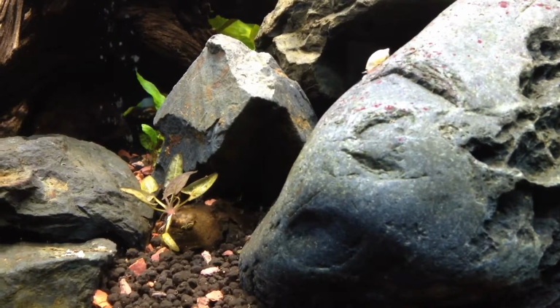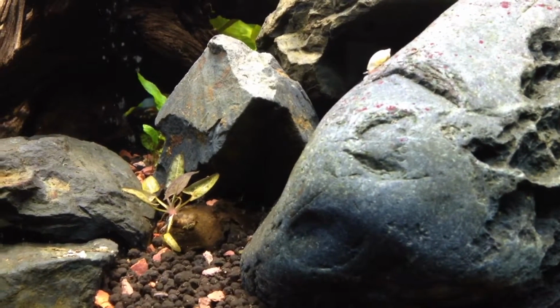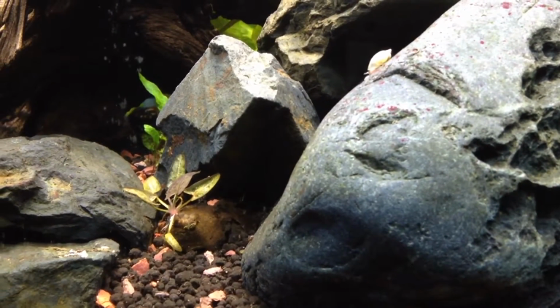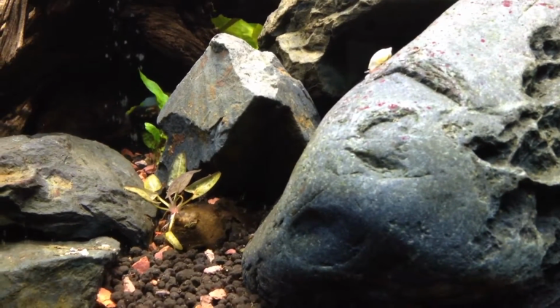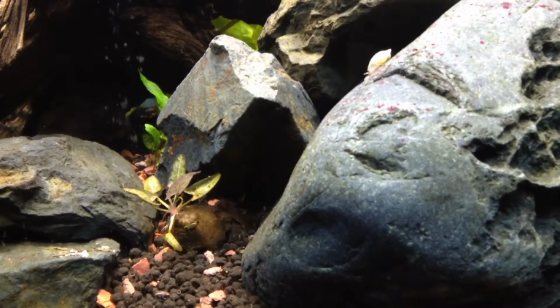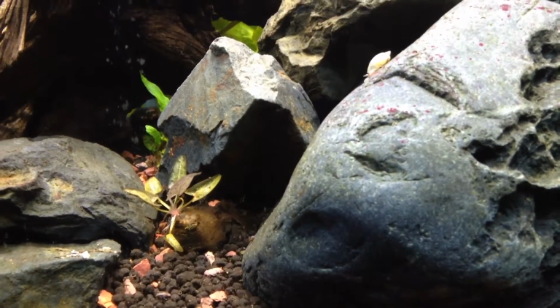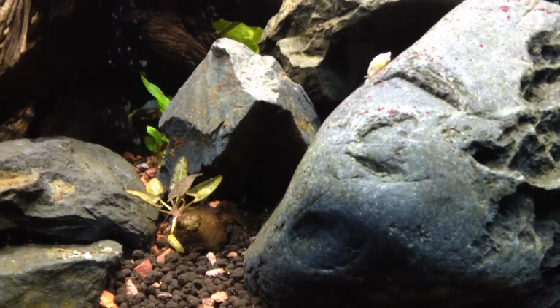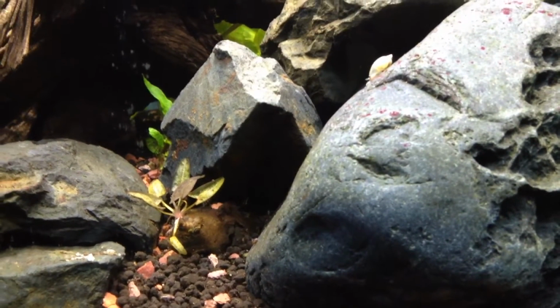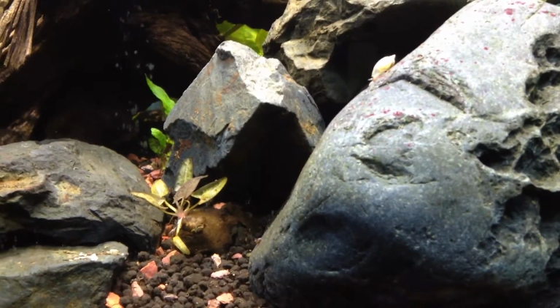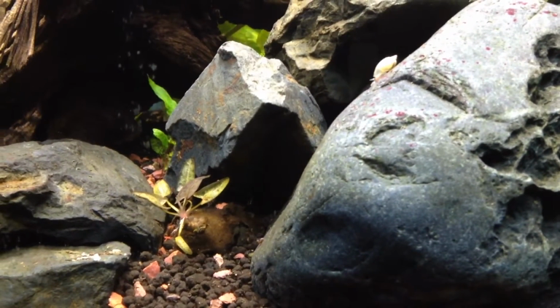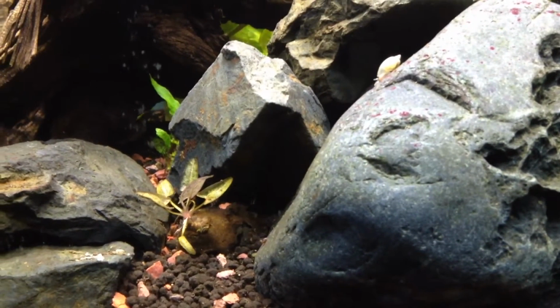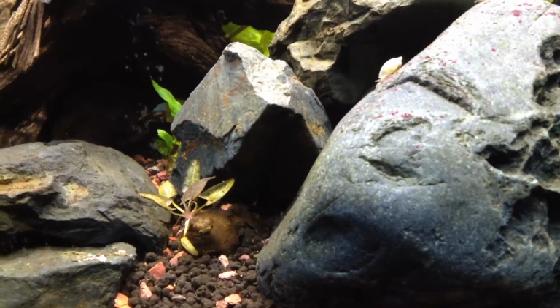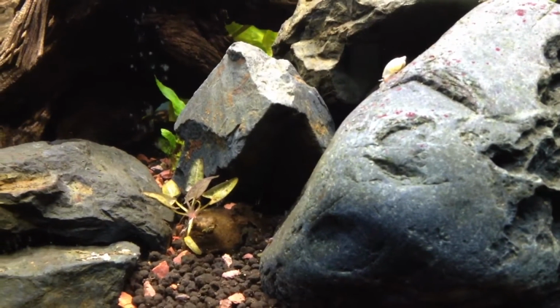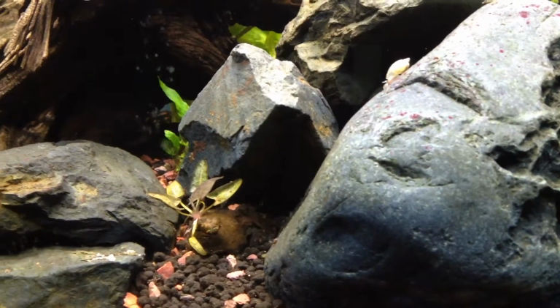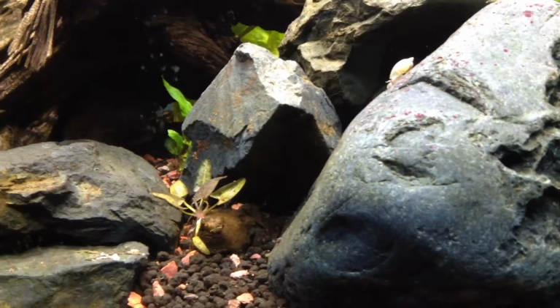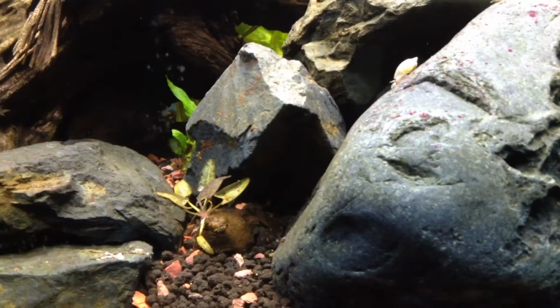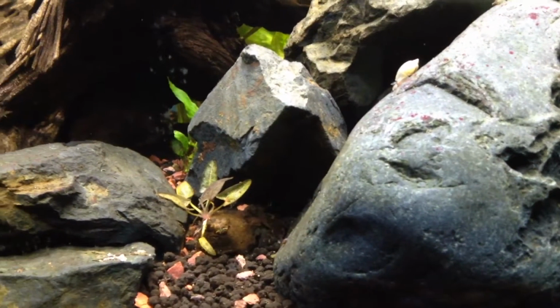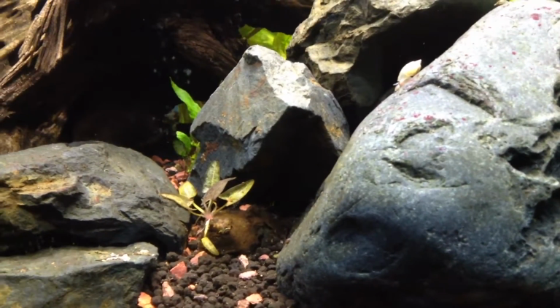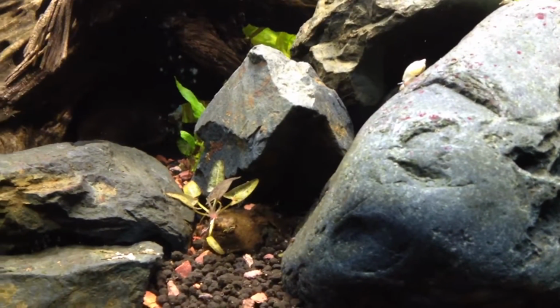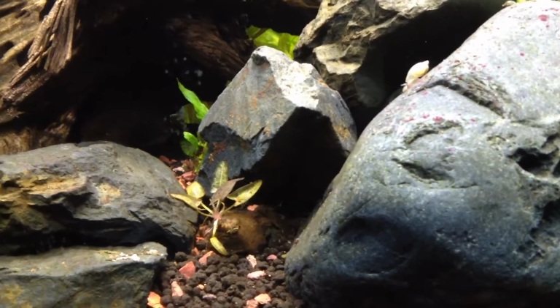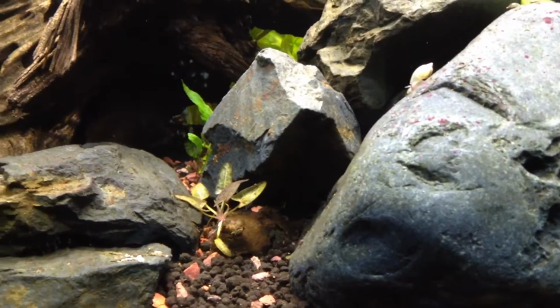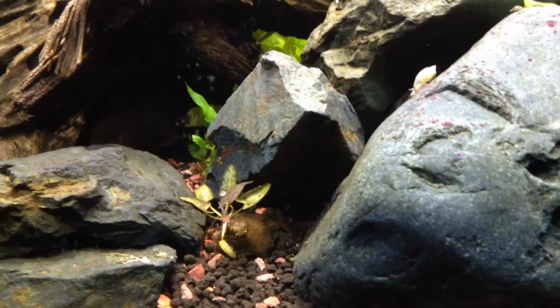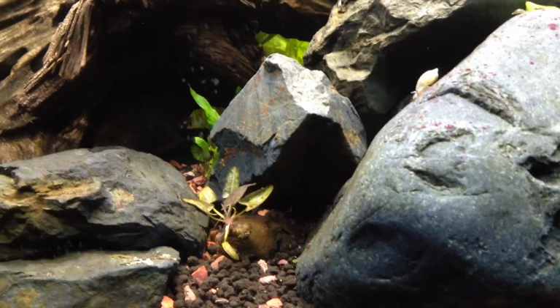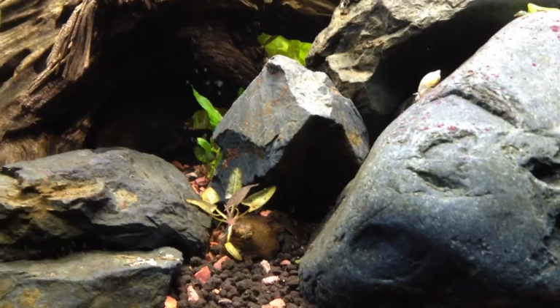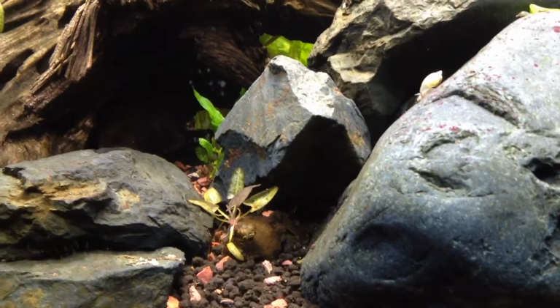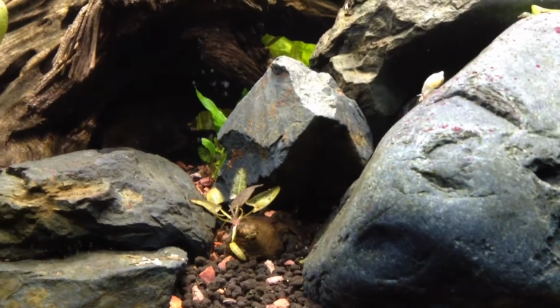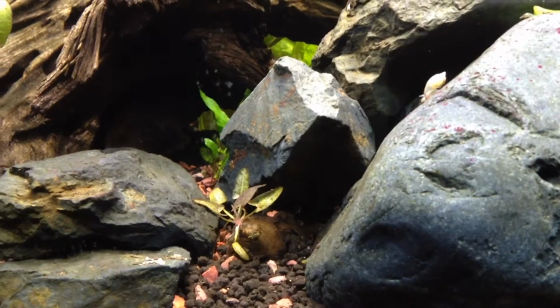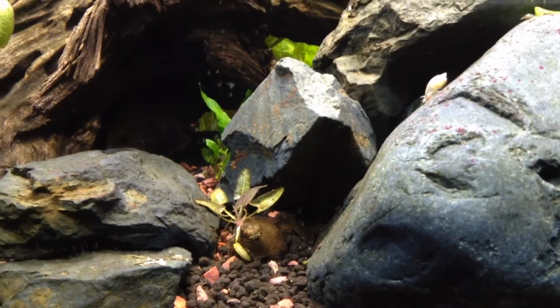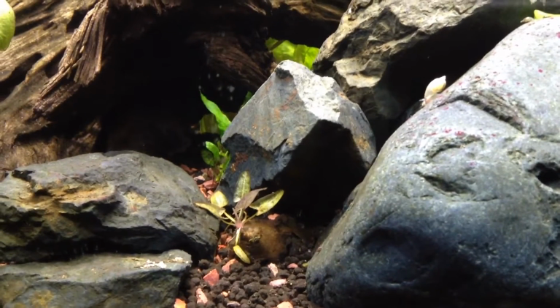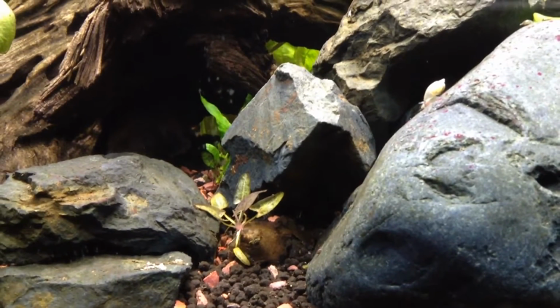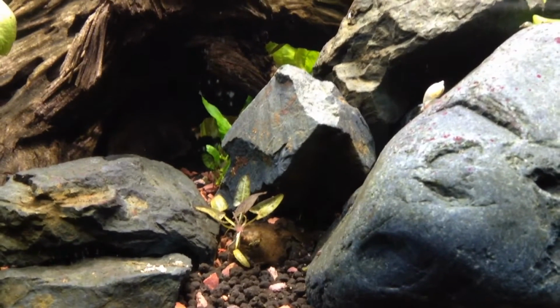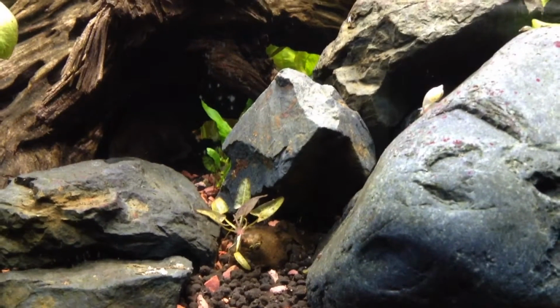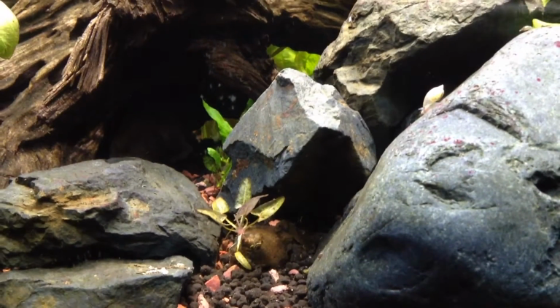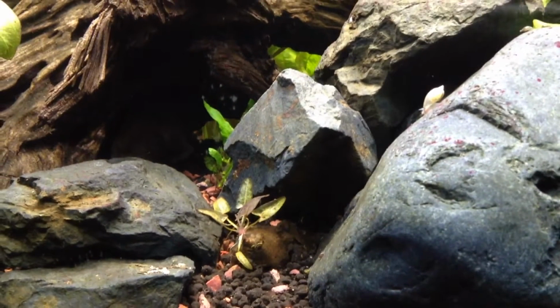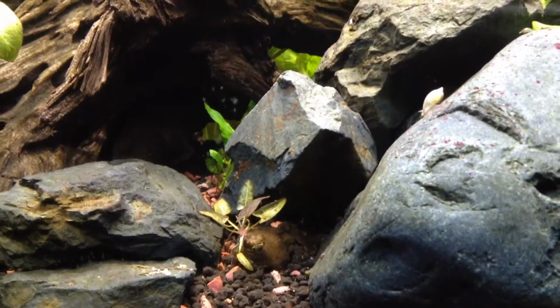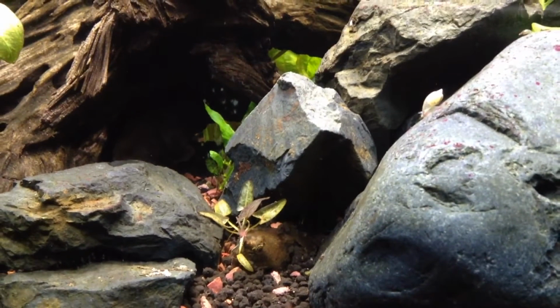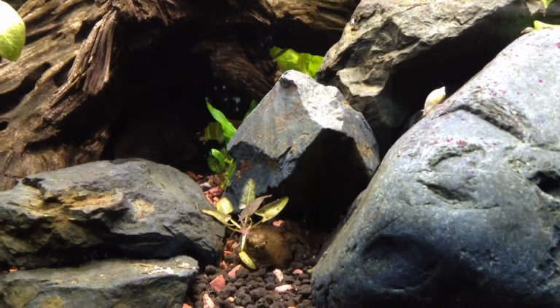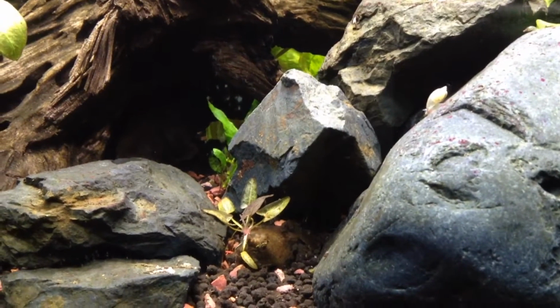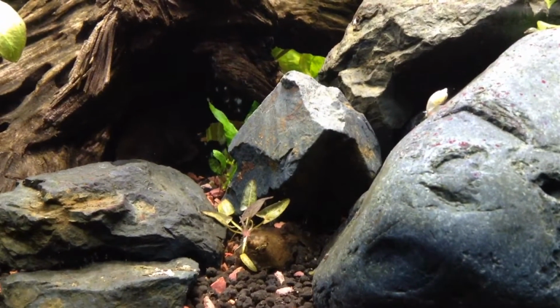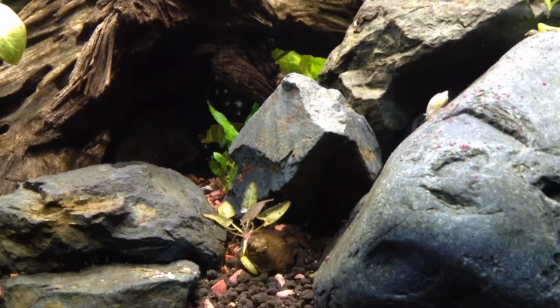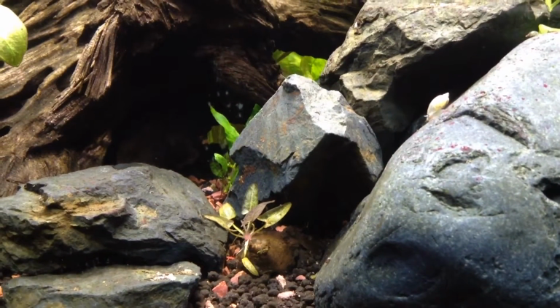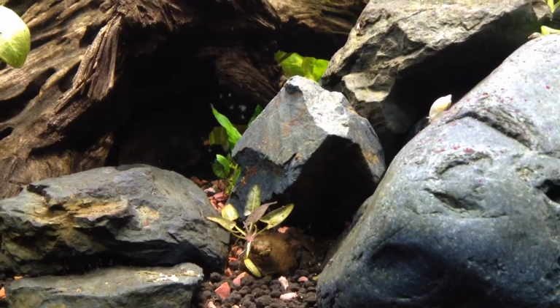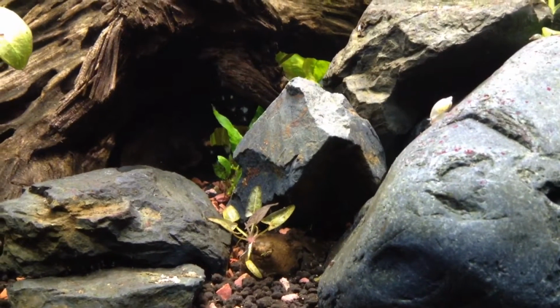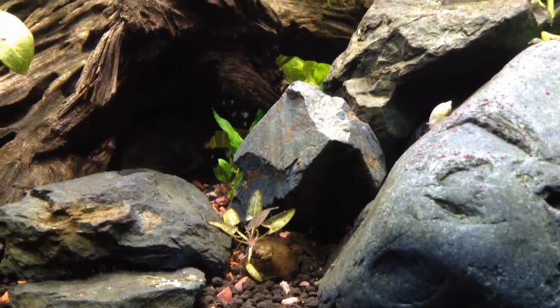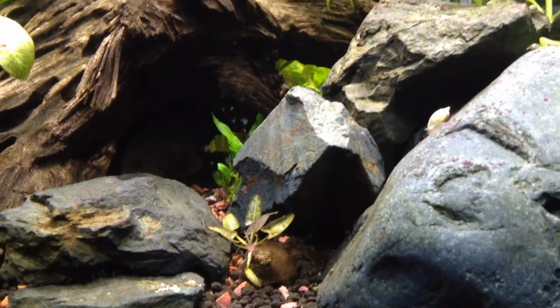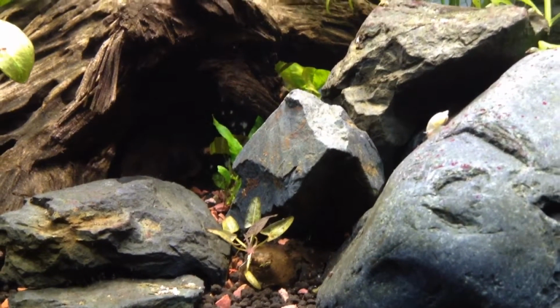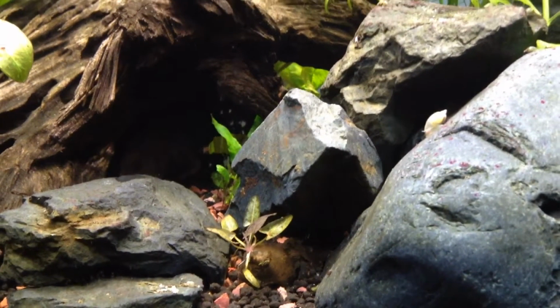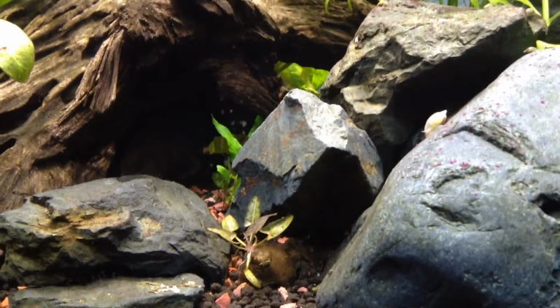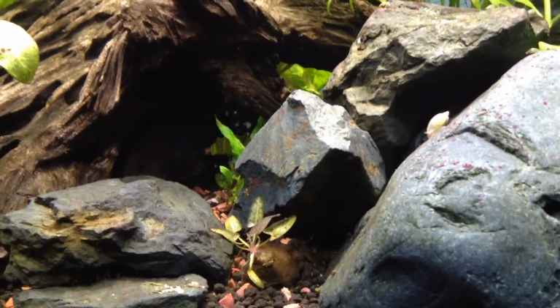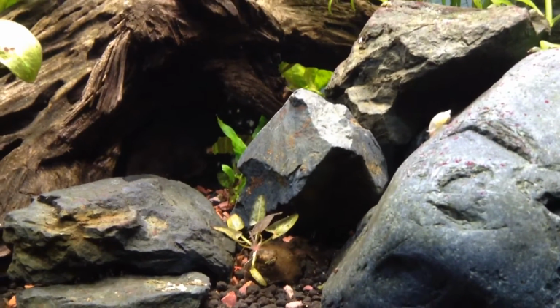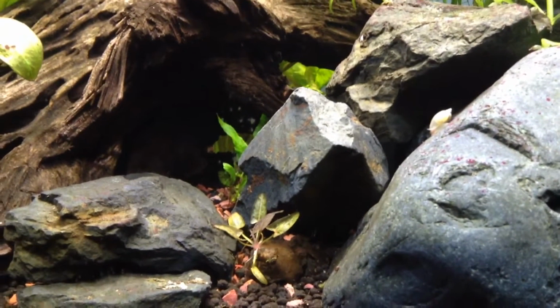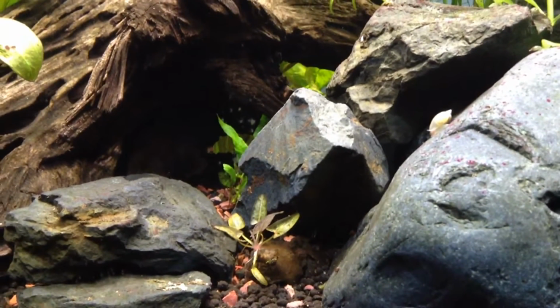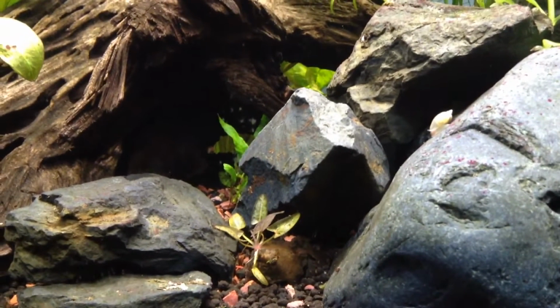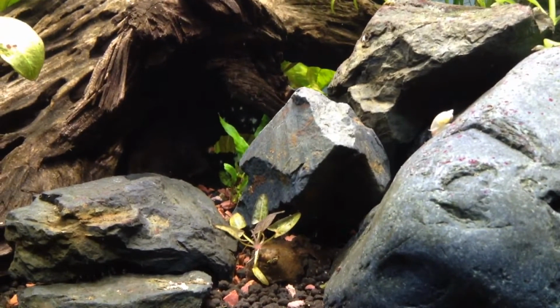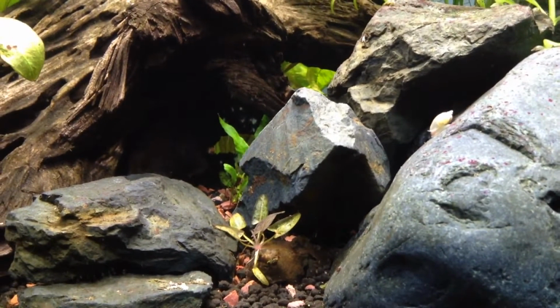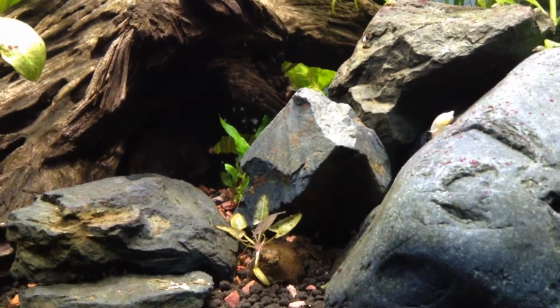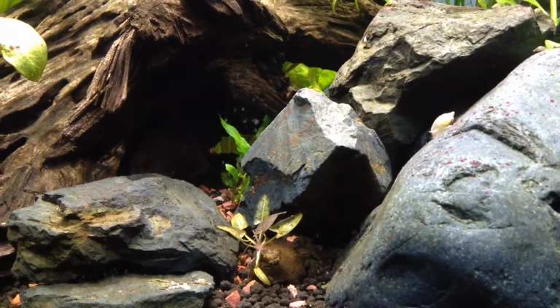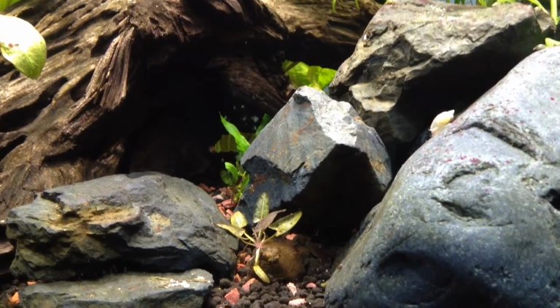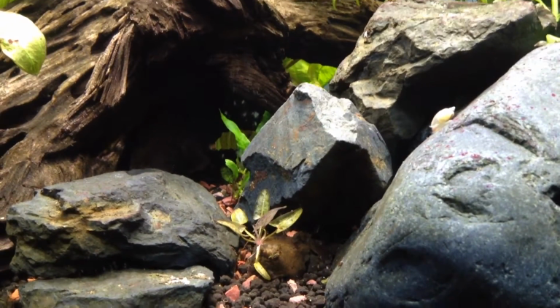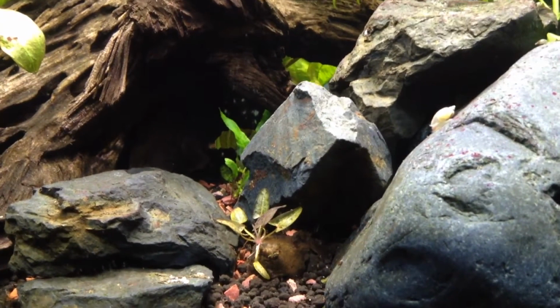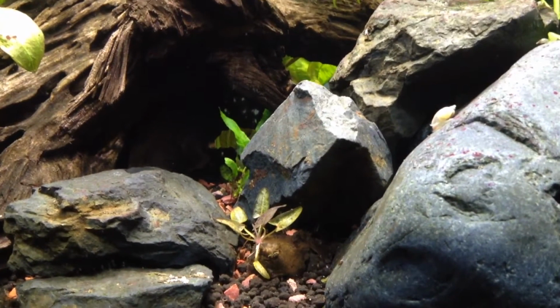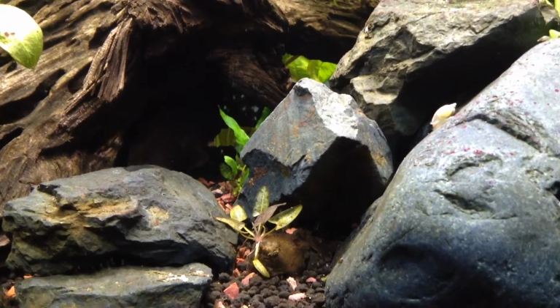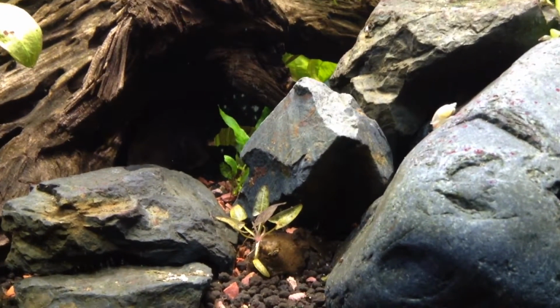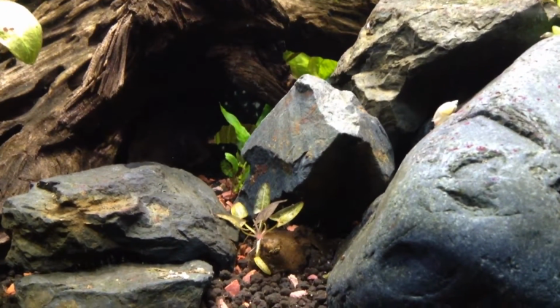Quick update on the 90-gallon planted aquarium. The filters are off and the water is really calm.